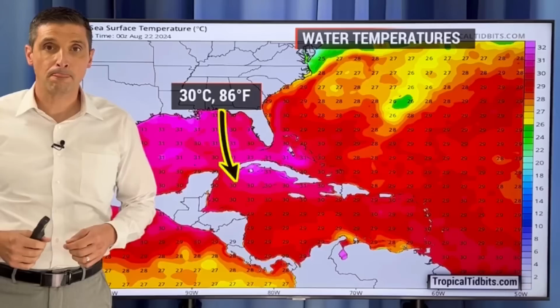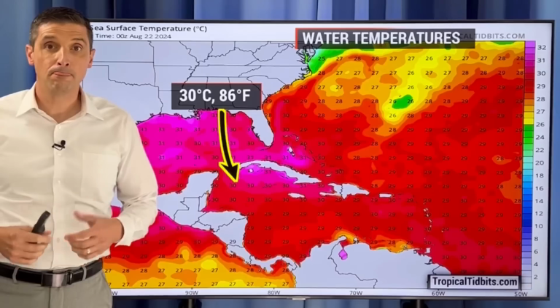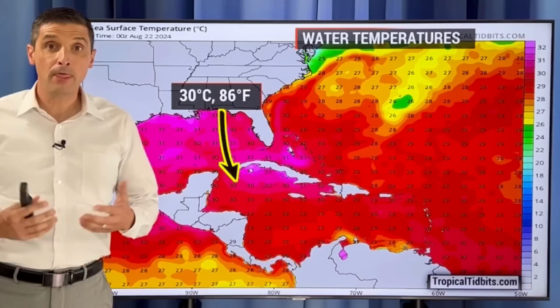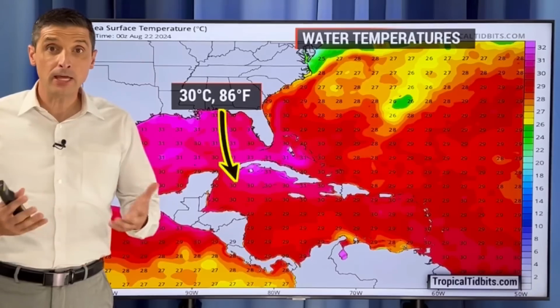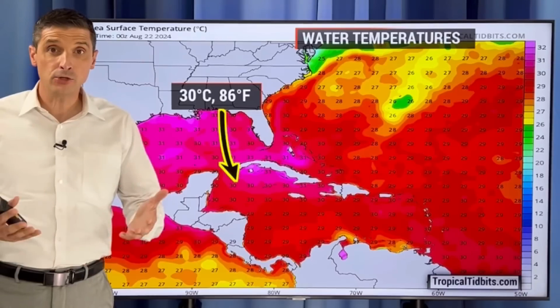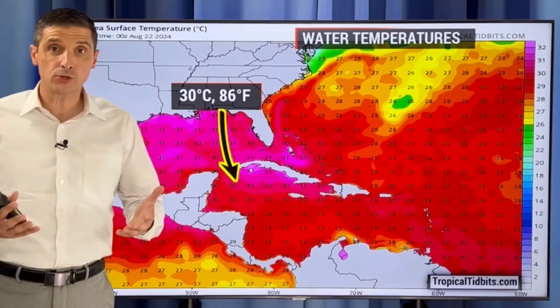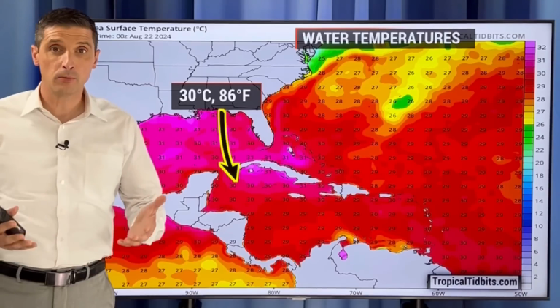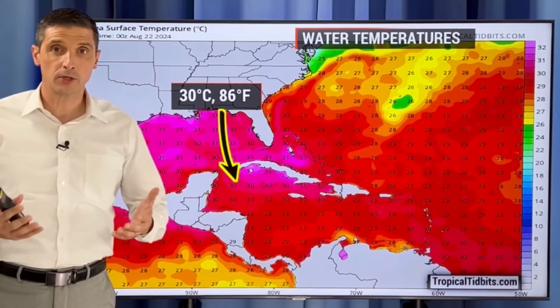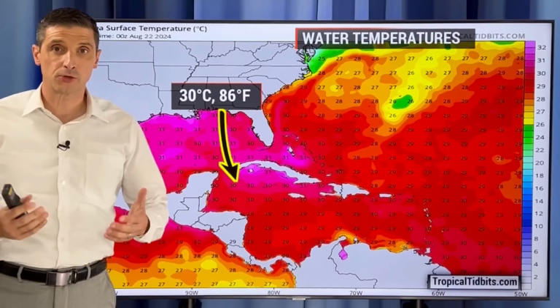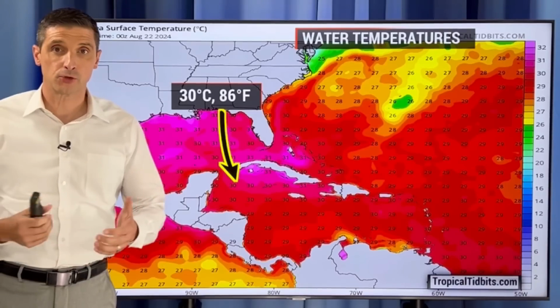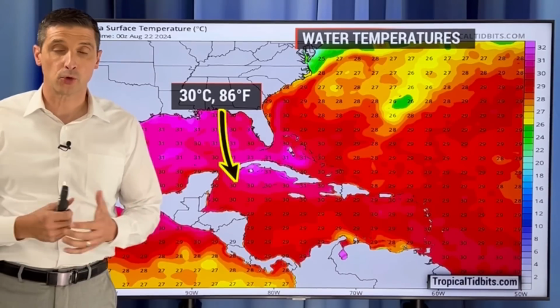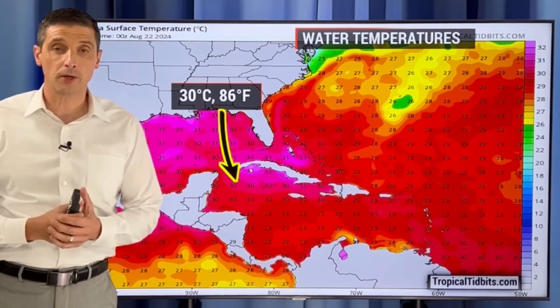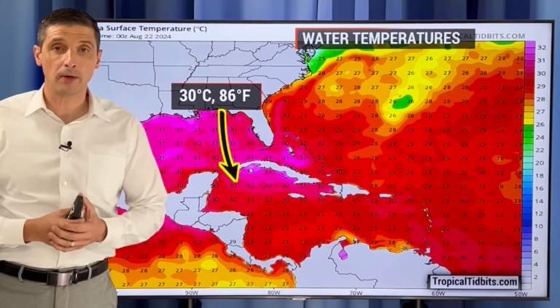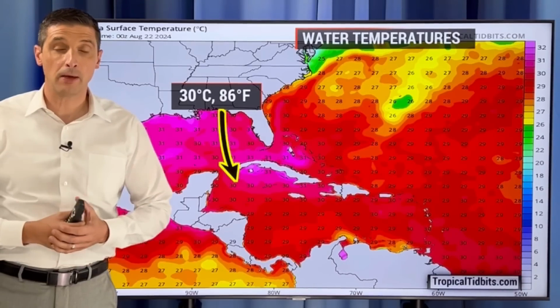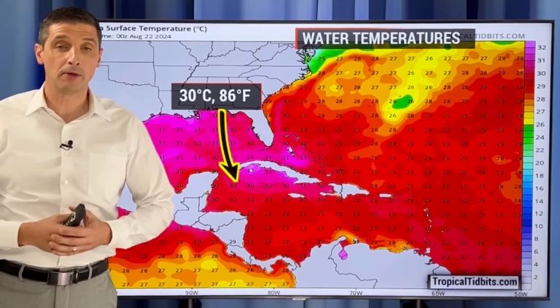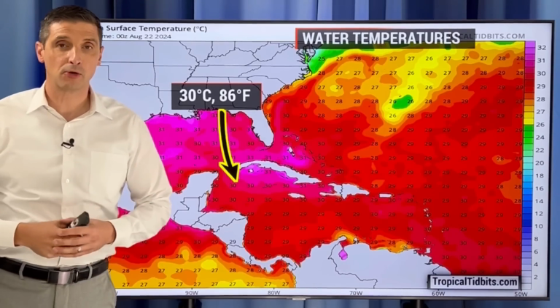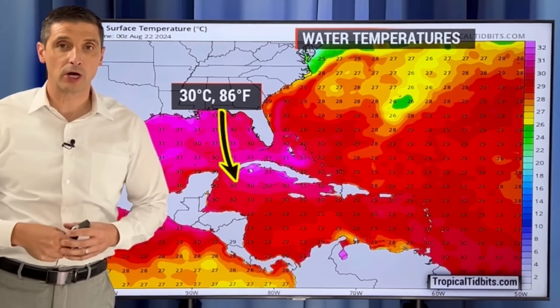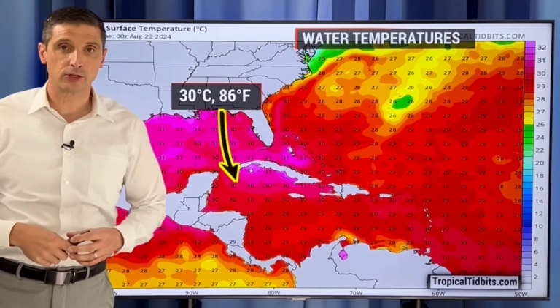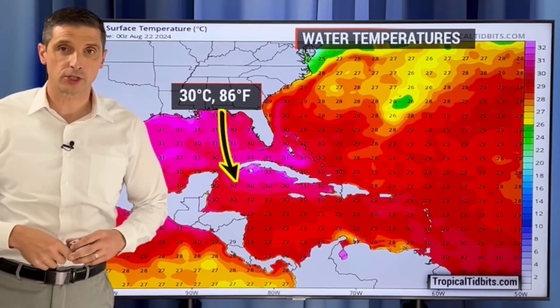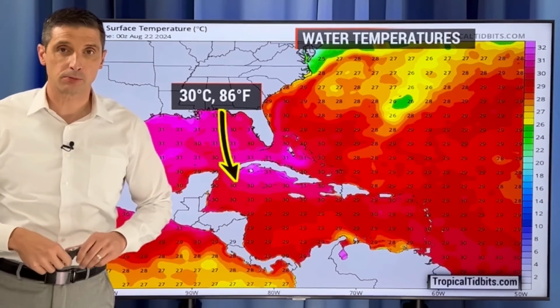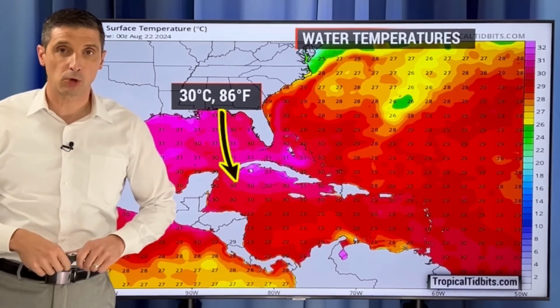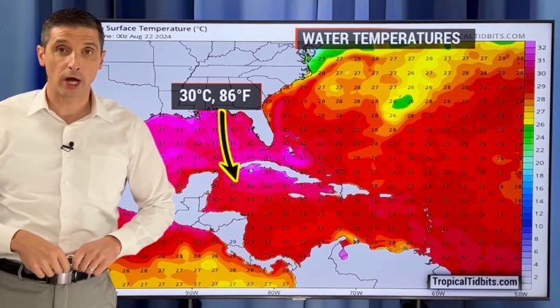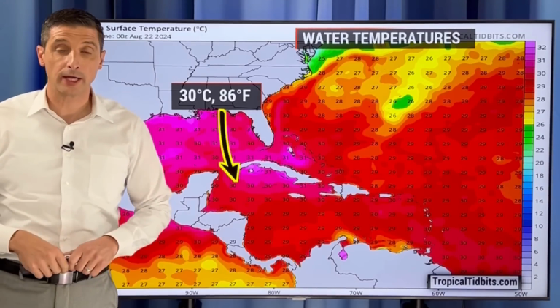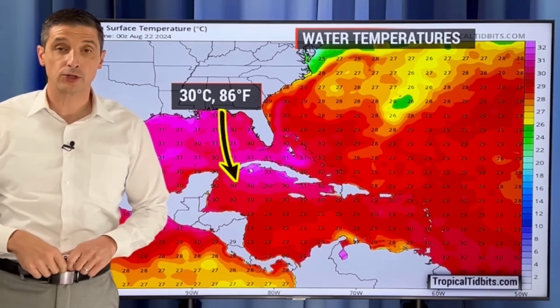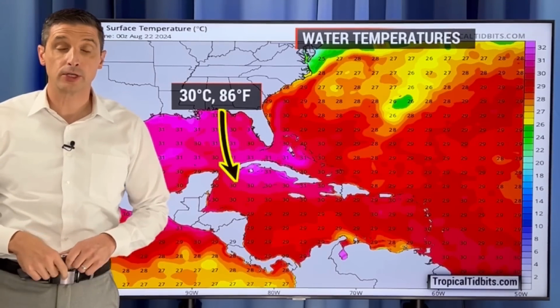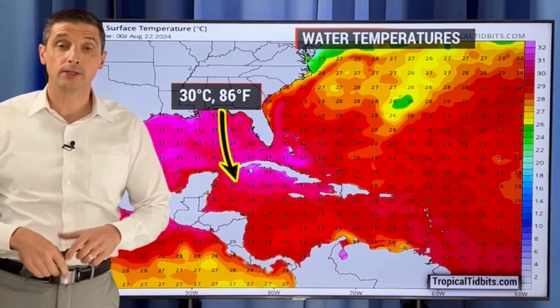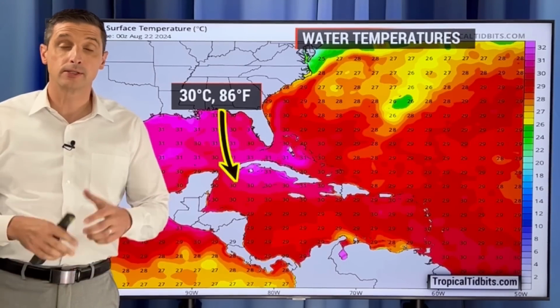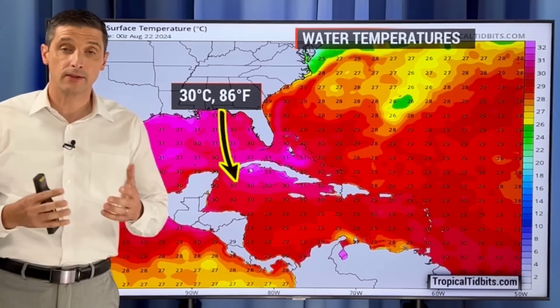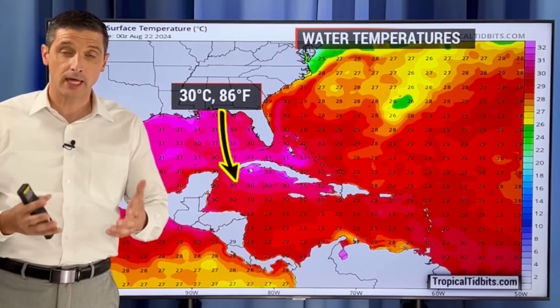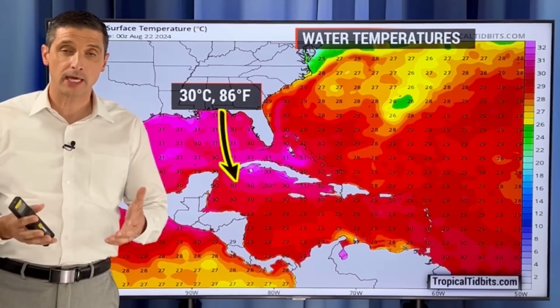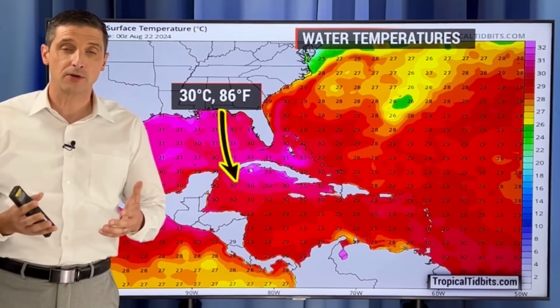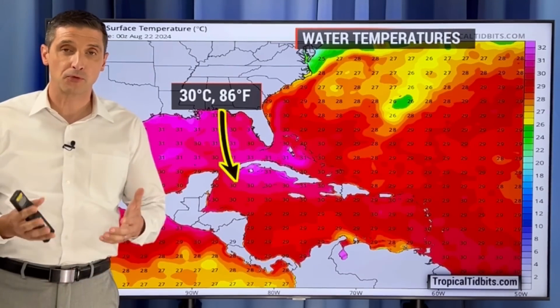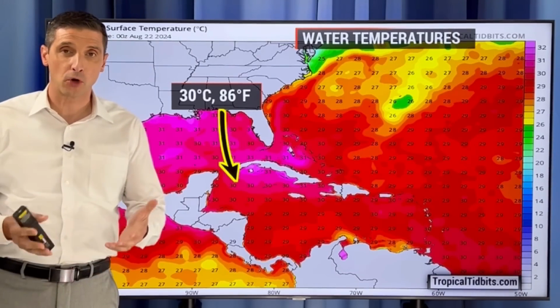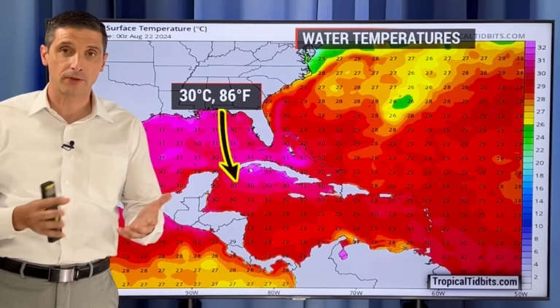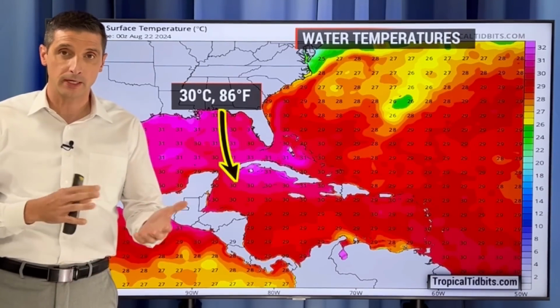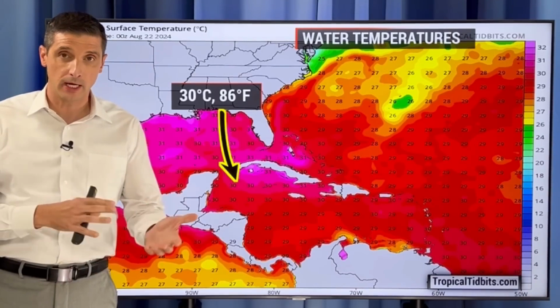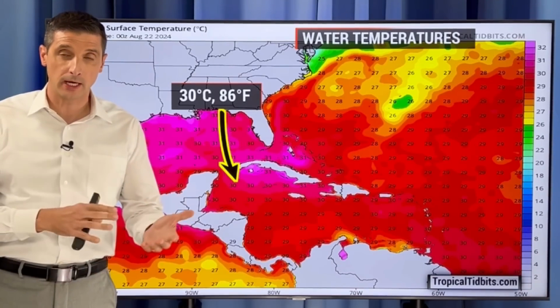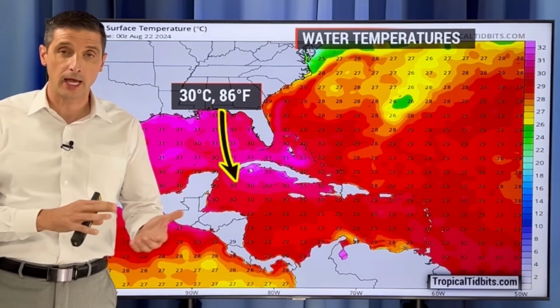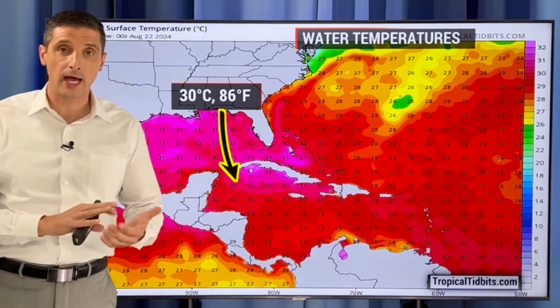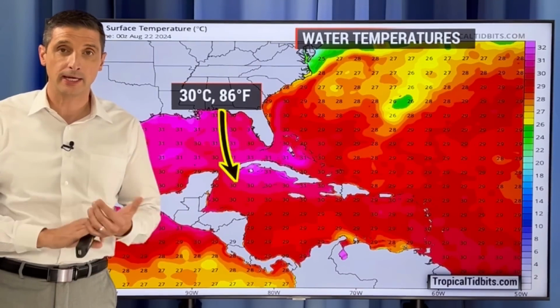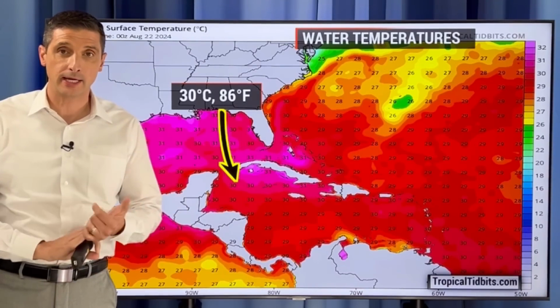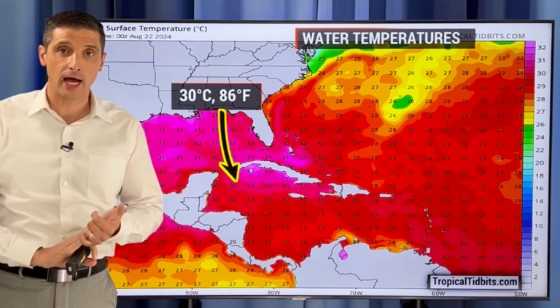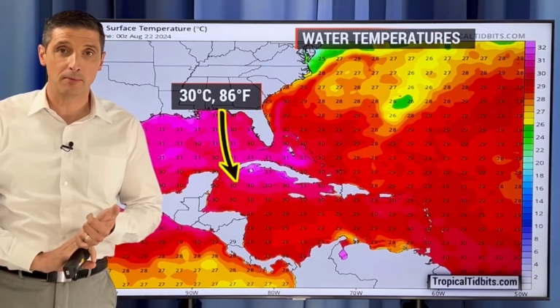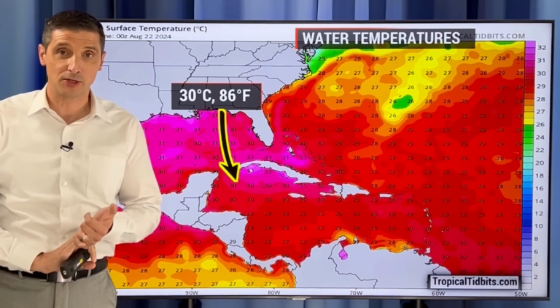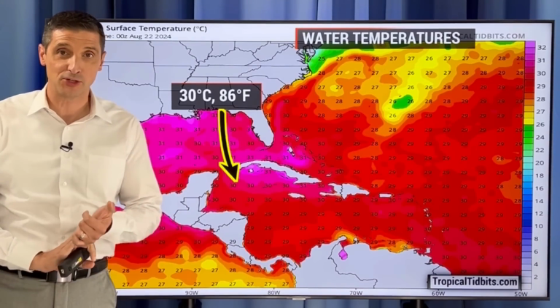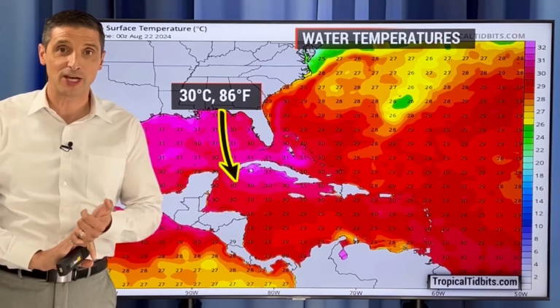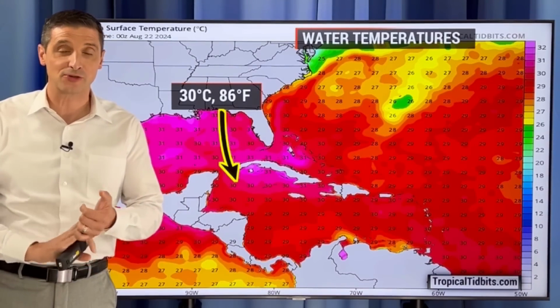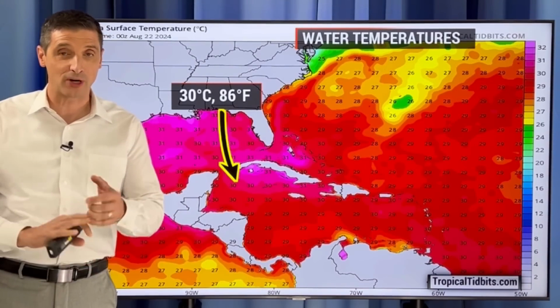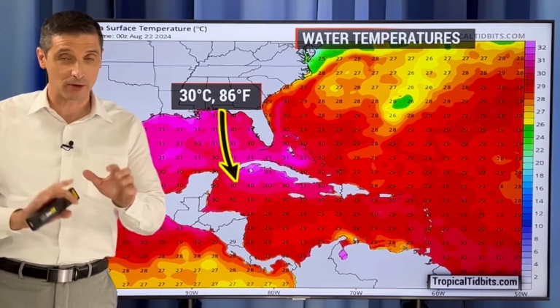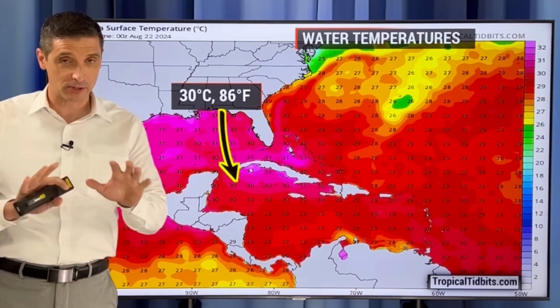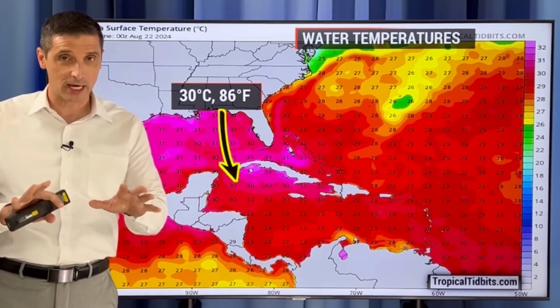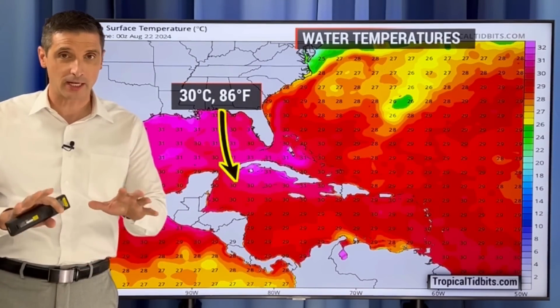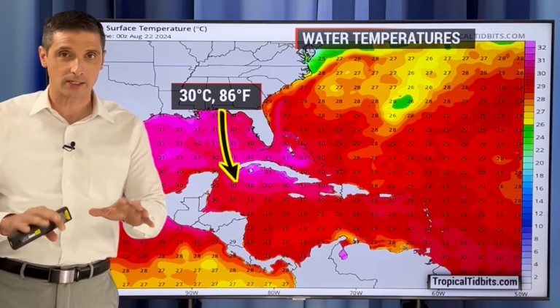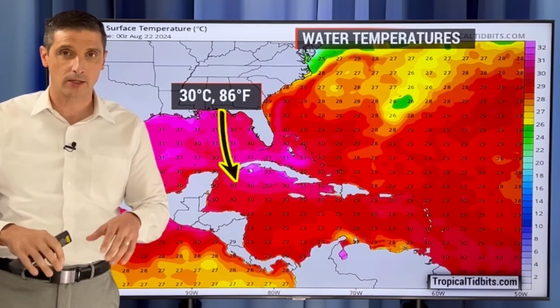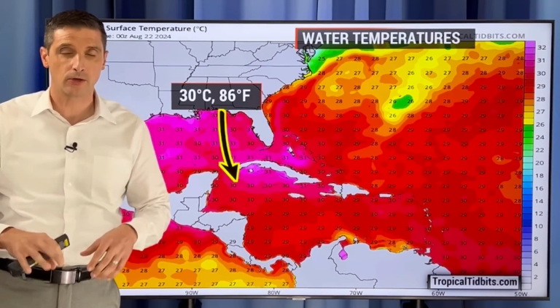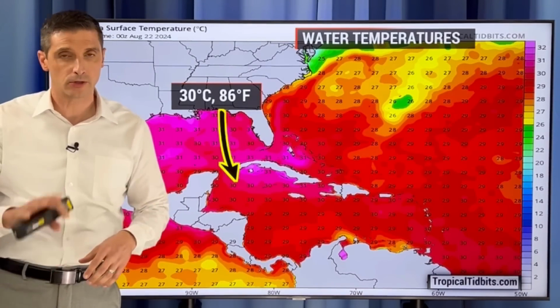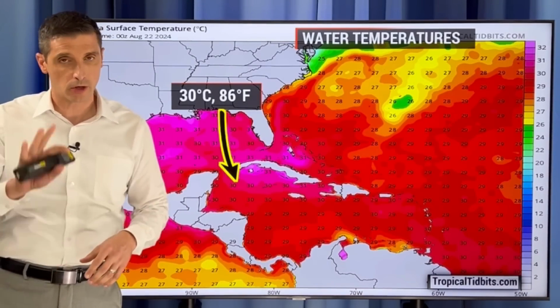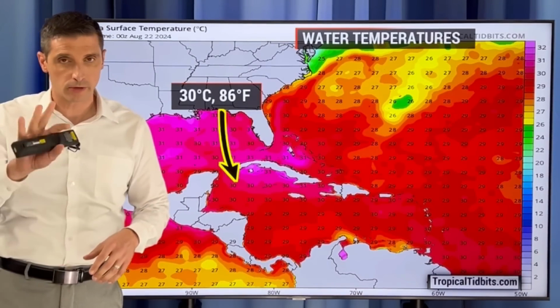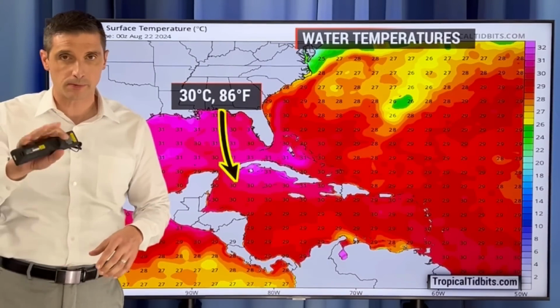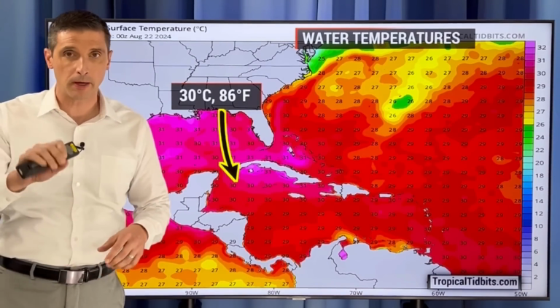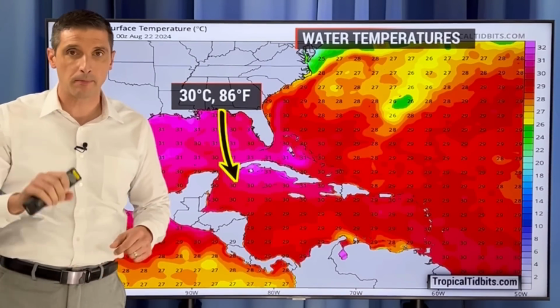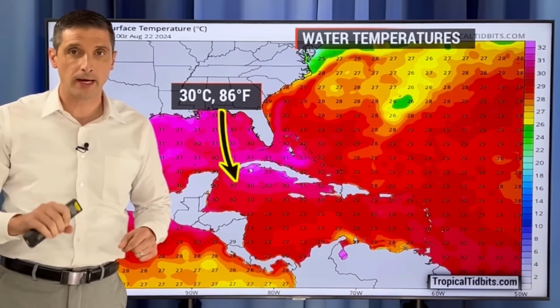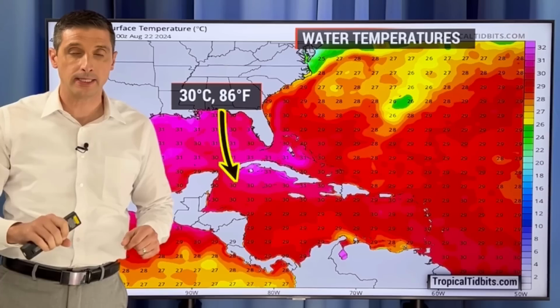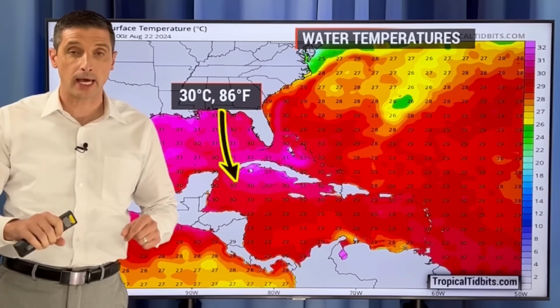Thank you so much for joining me. I'm meteorologist Brian Shields, and thank you for all the kind comments yesterday. I was getting to those — you always make my day.